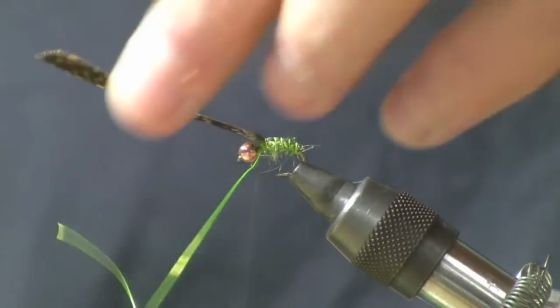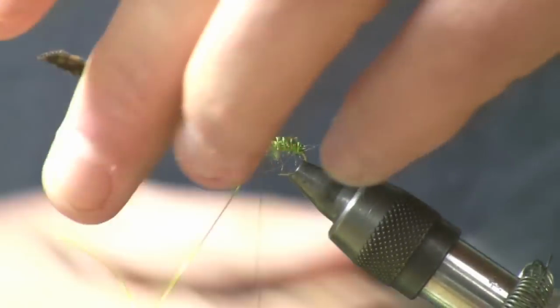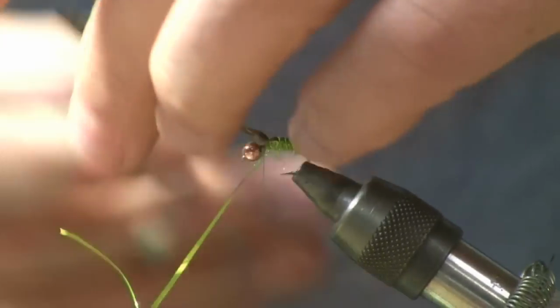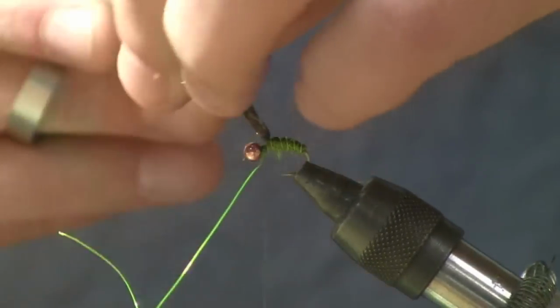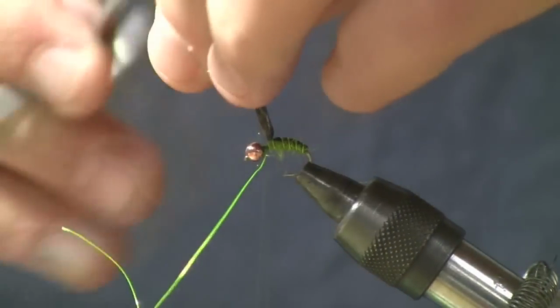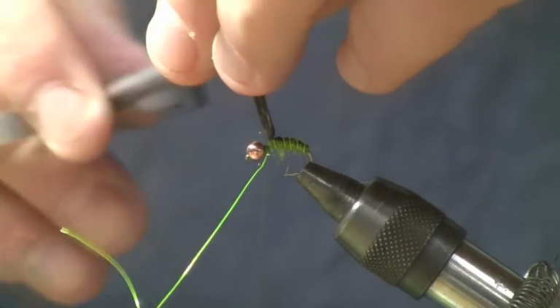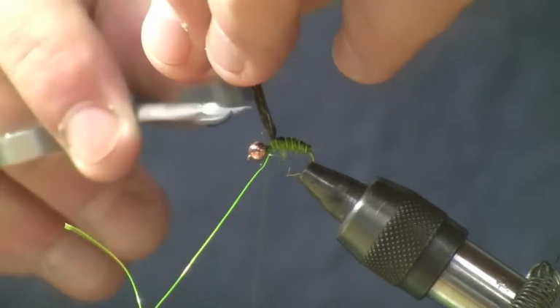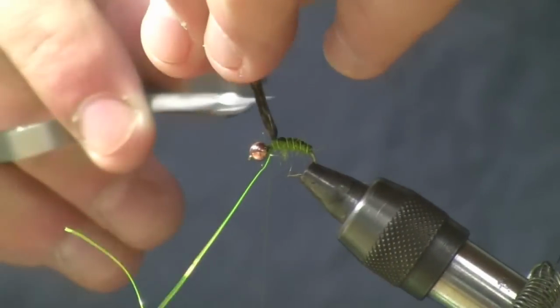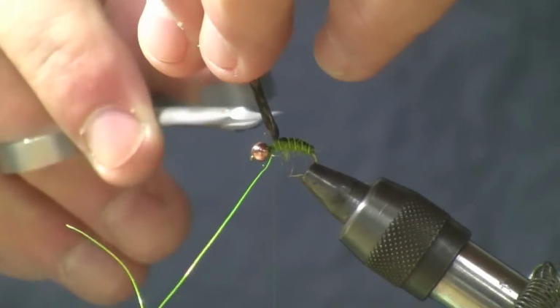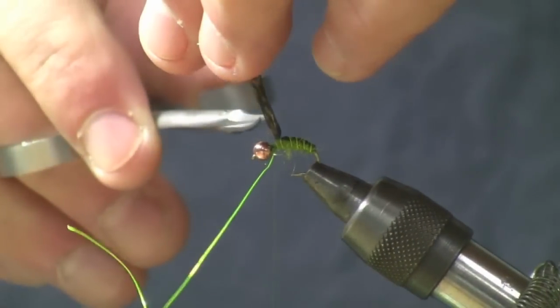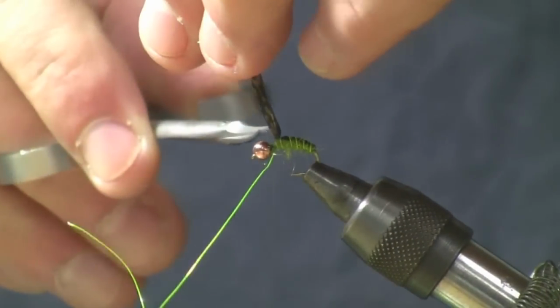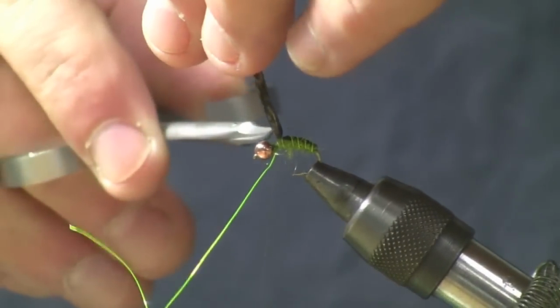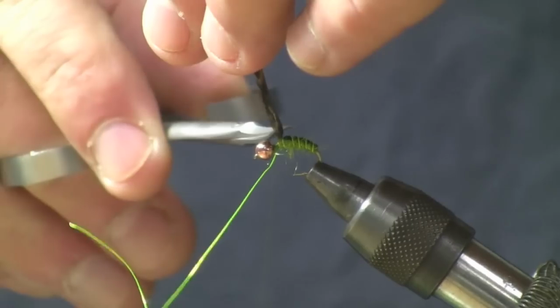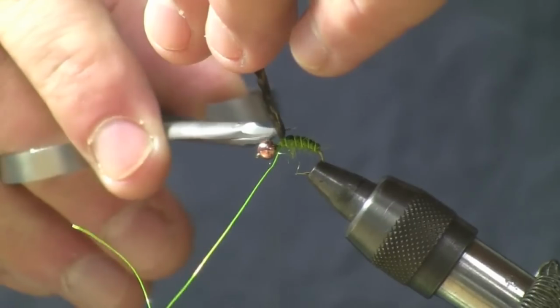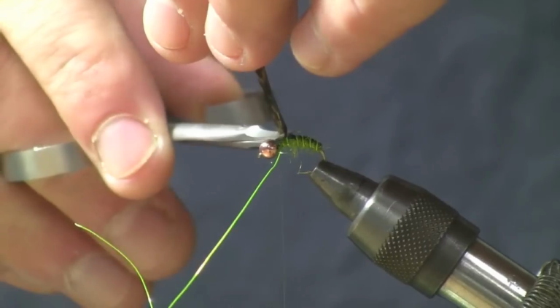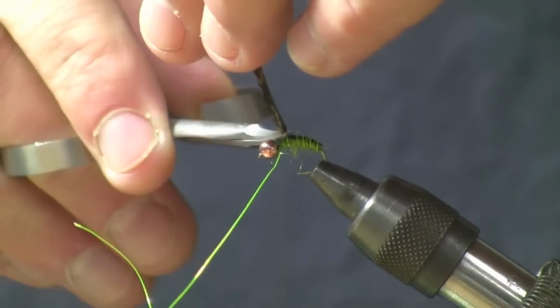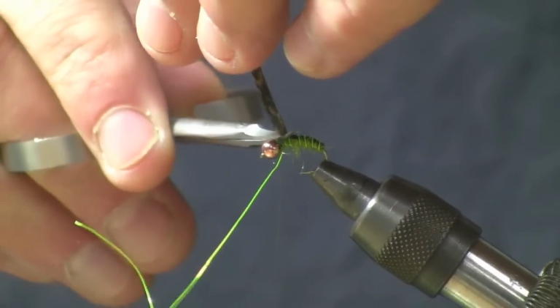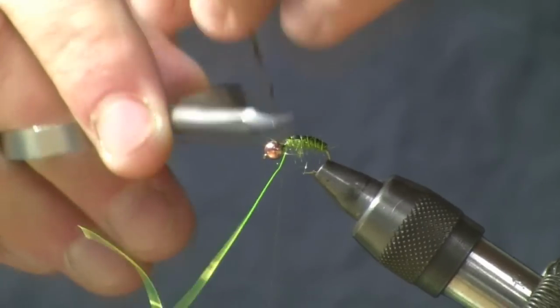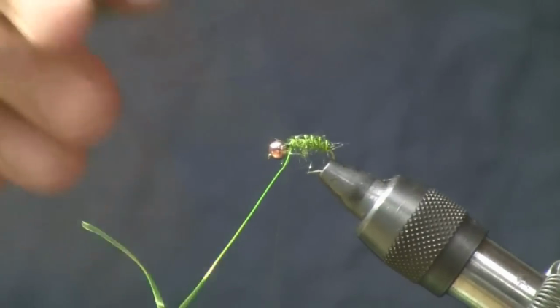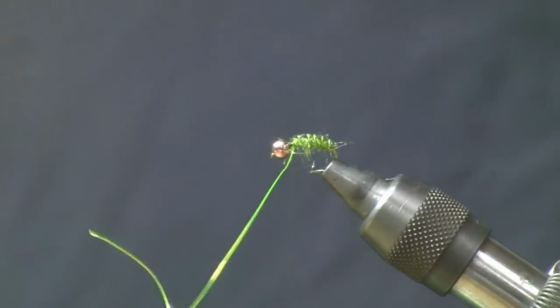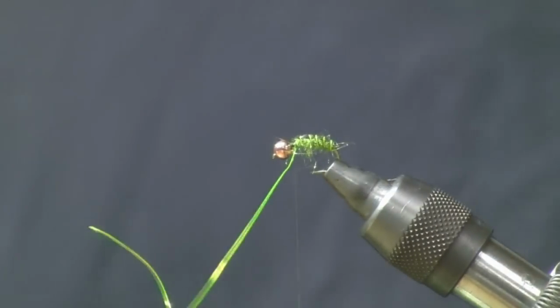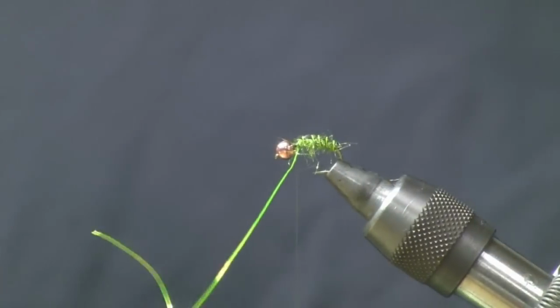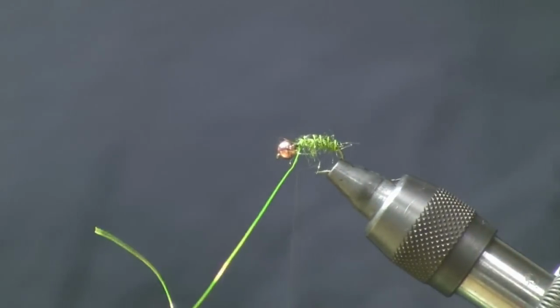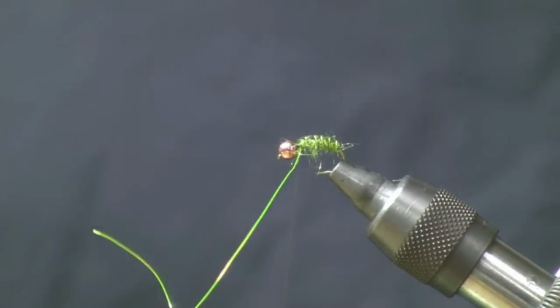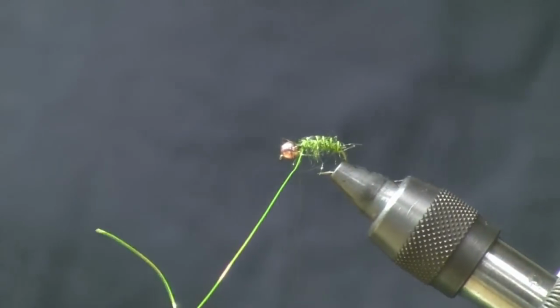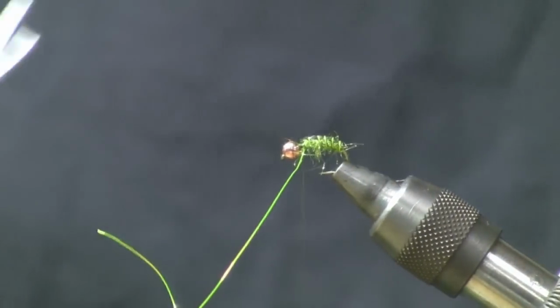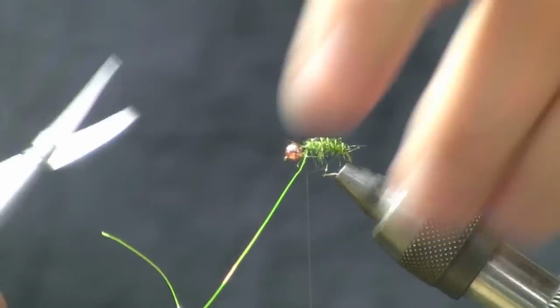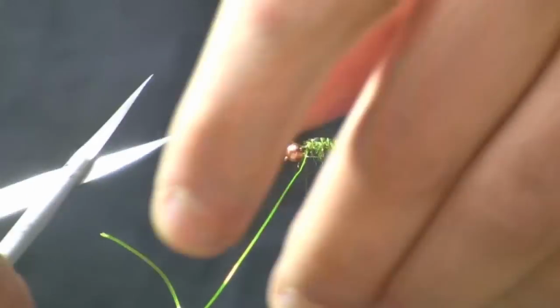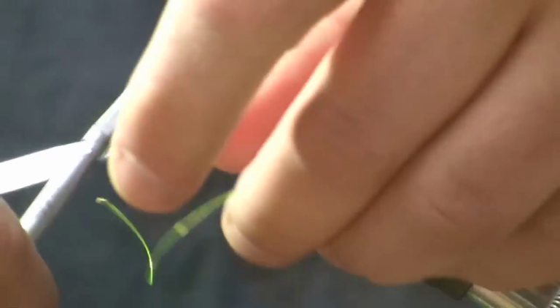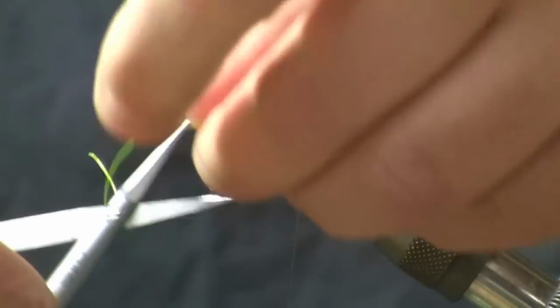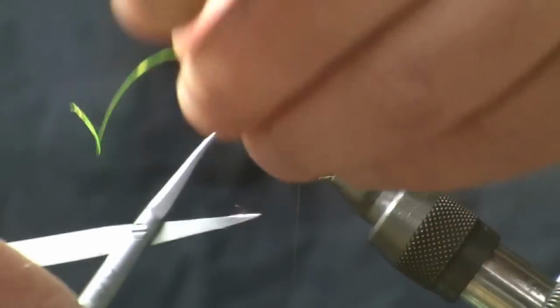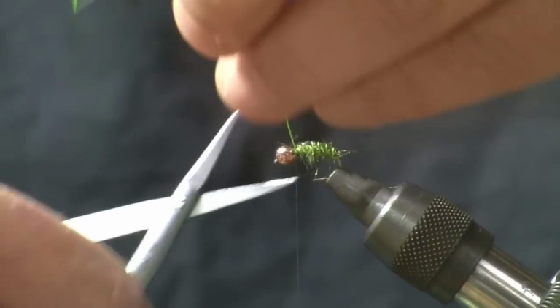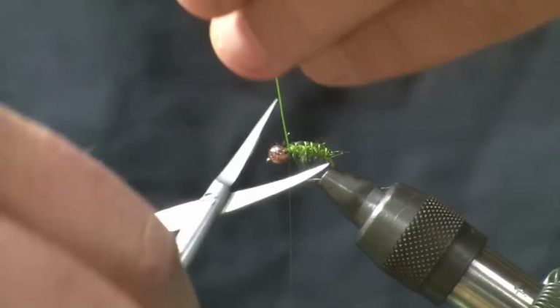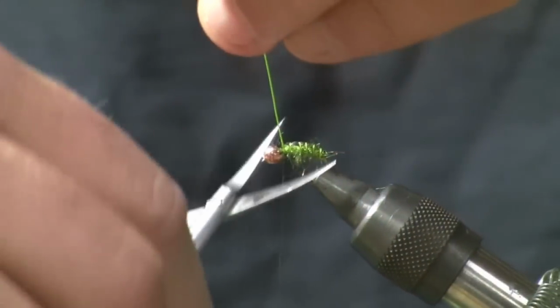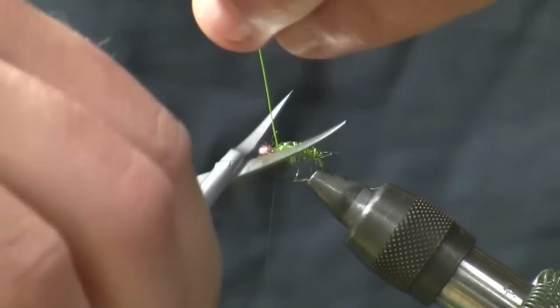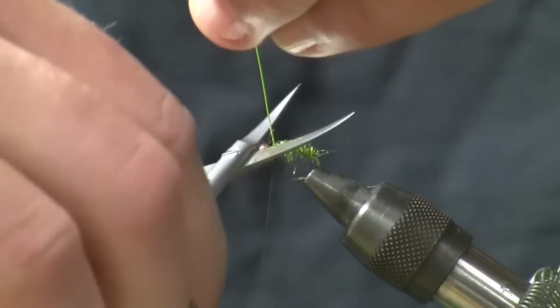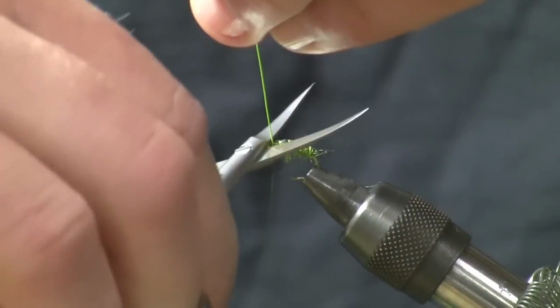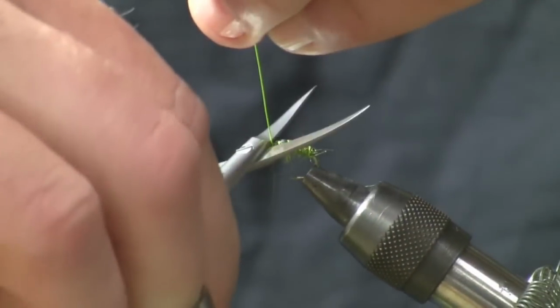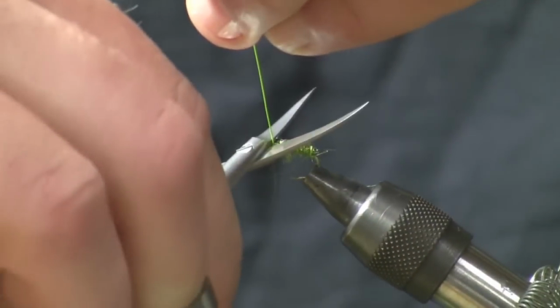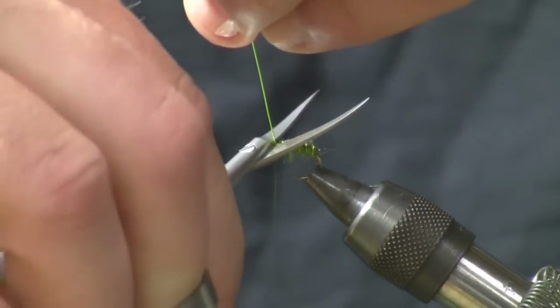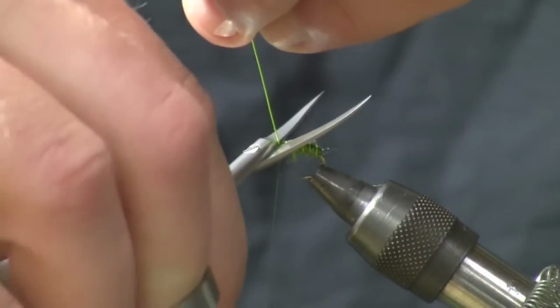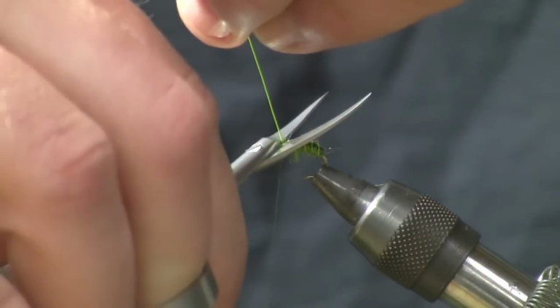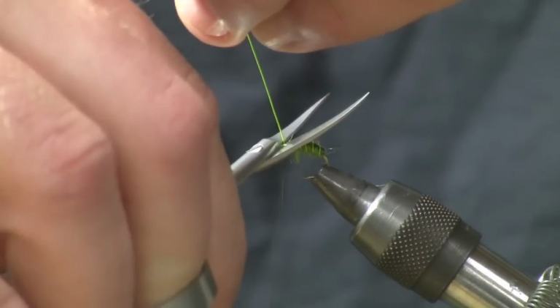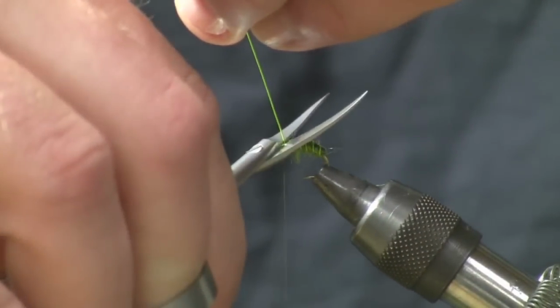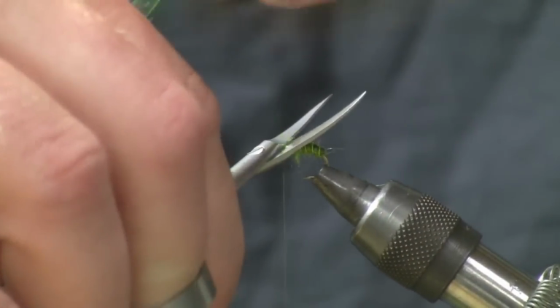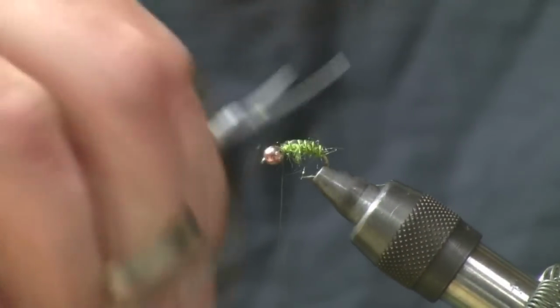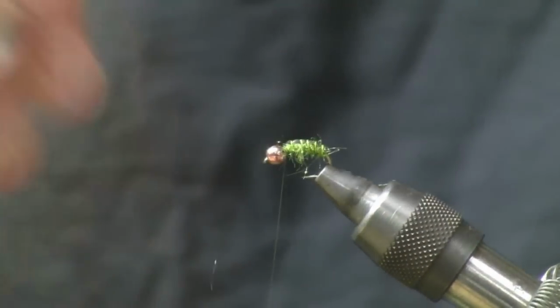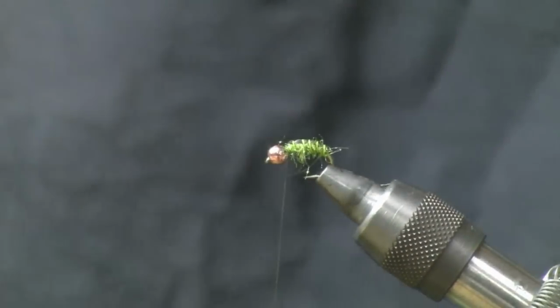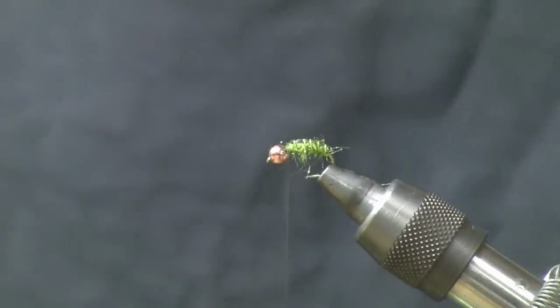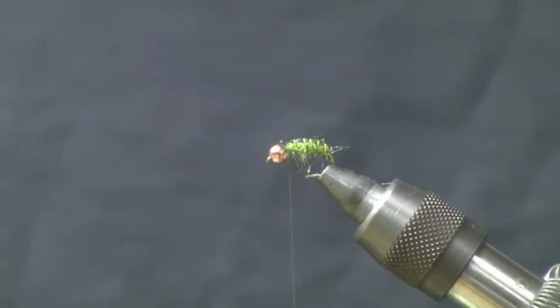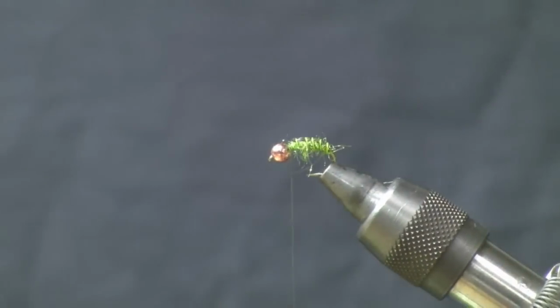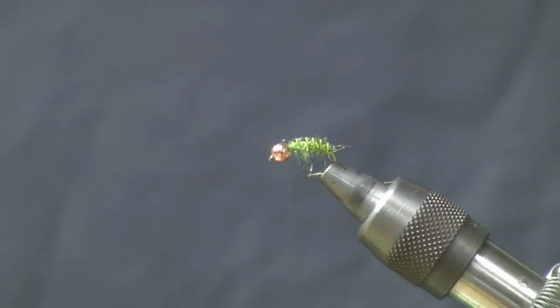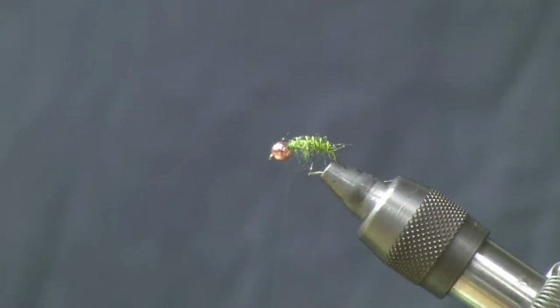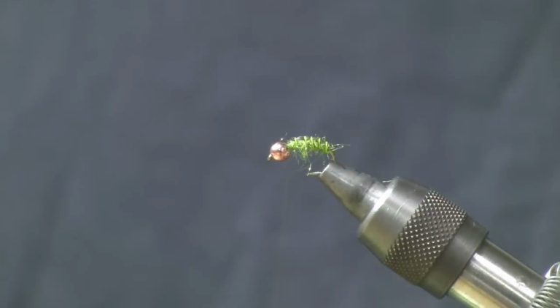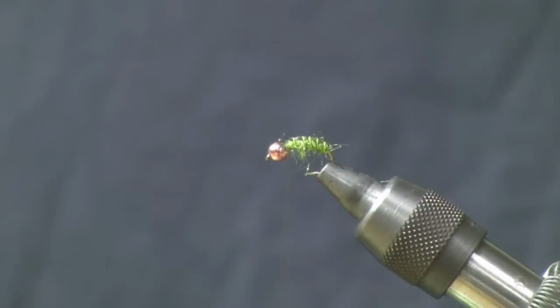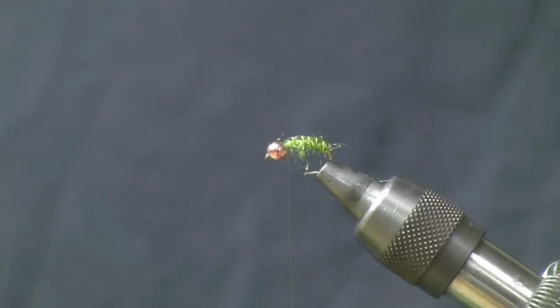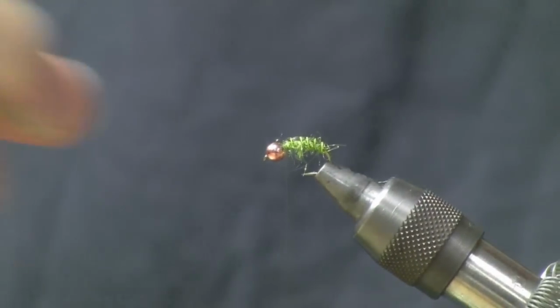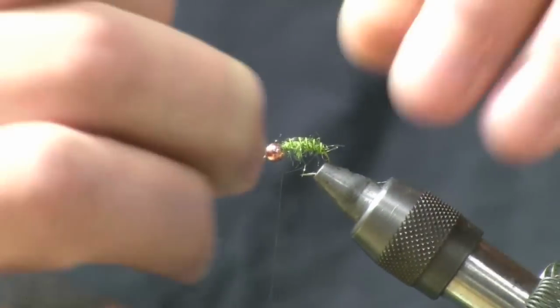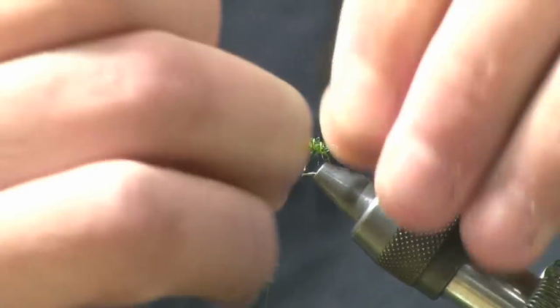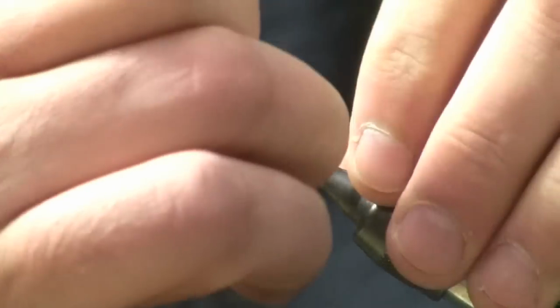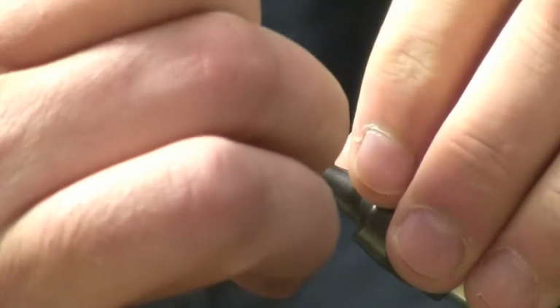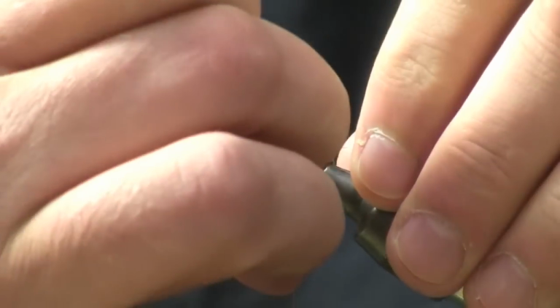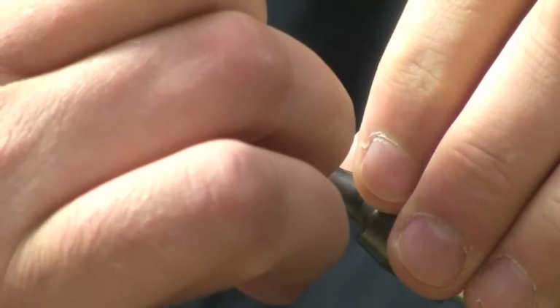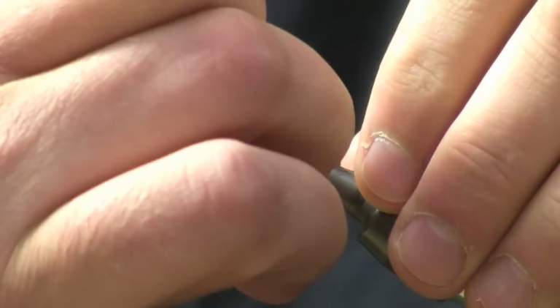Once that wing case is in, you can just take your scissors and trim that off, then clip off your wire.